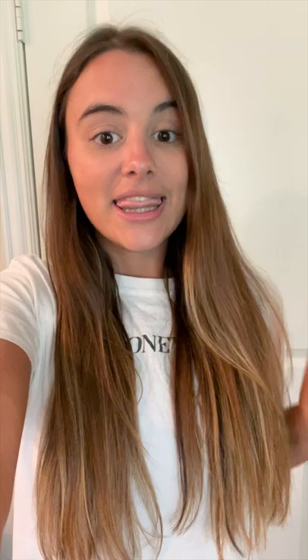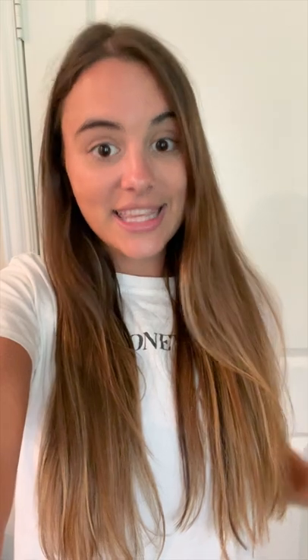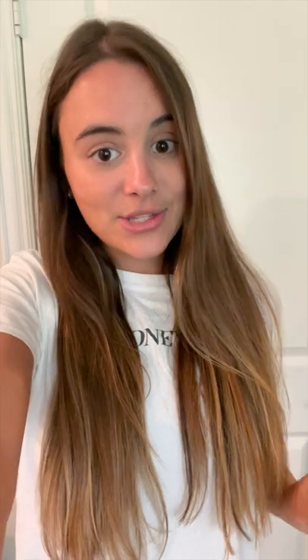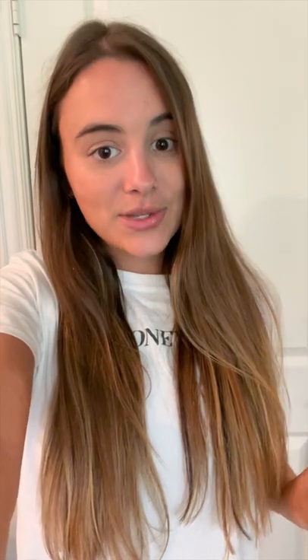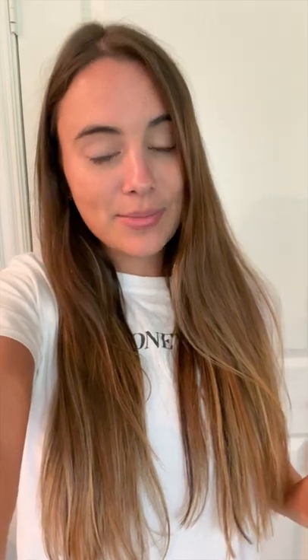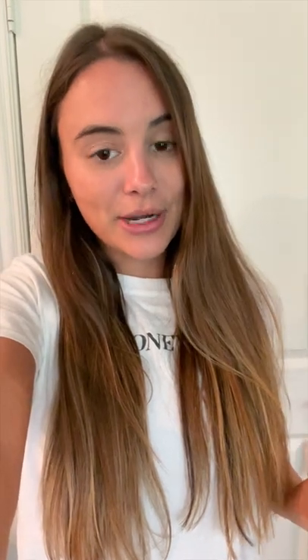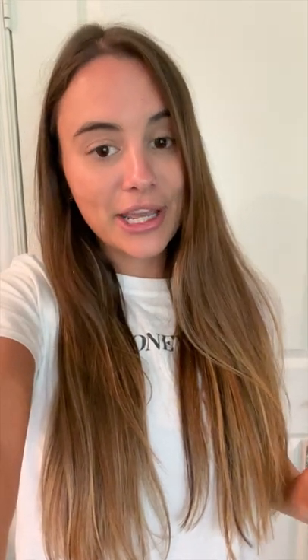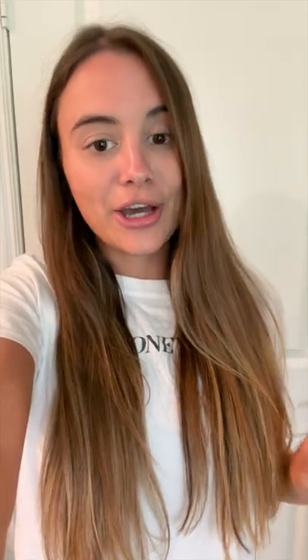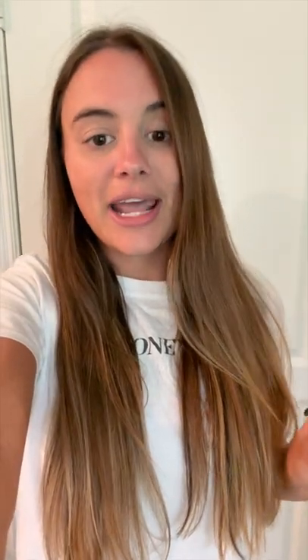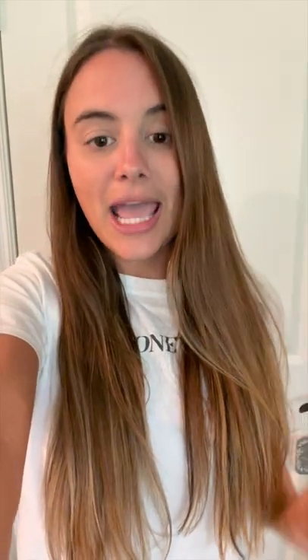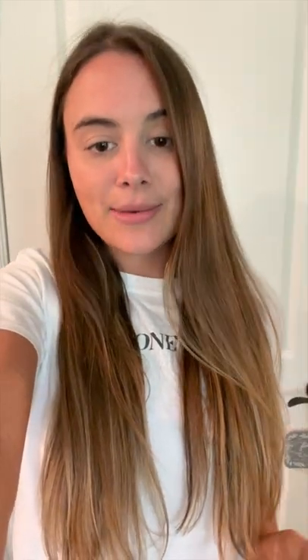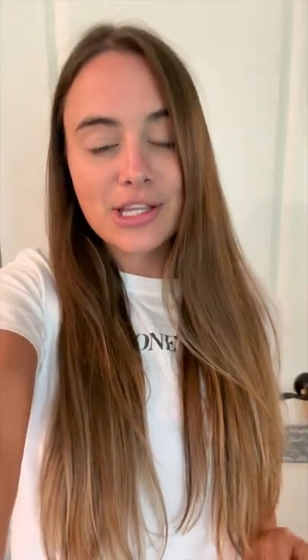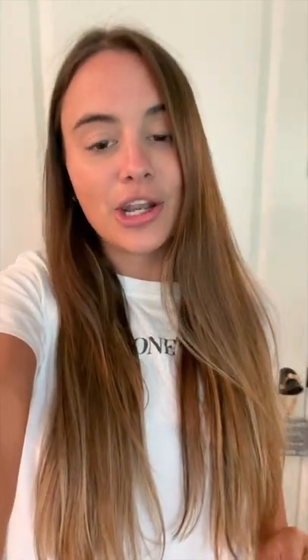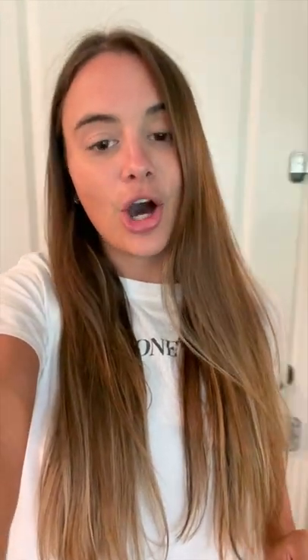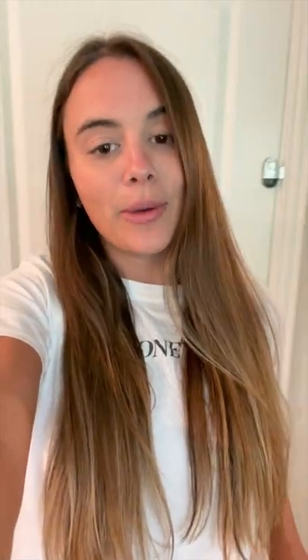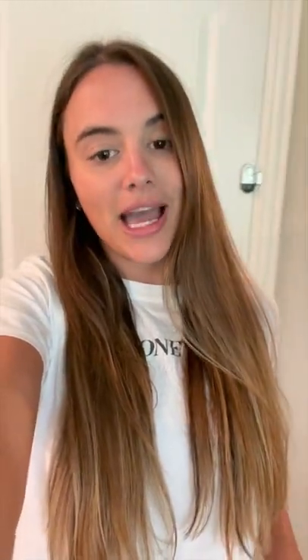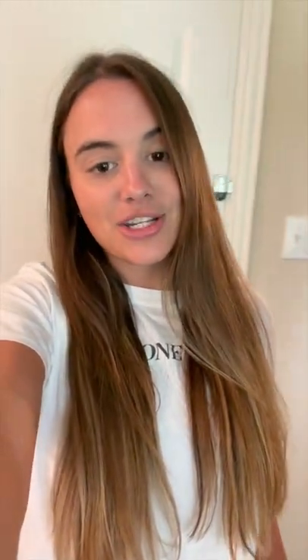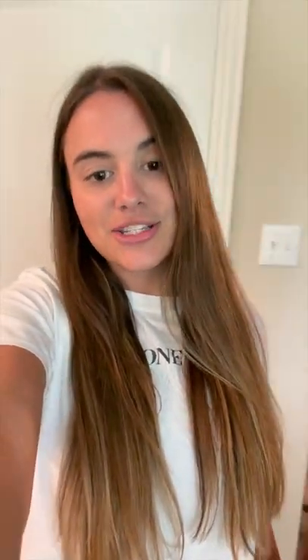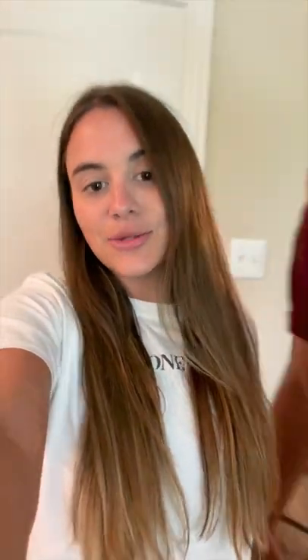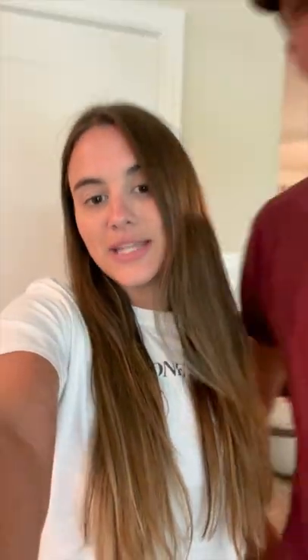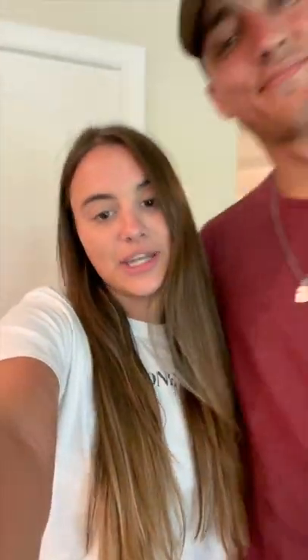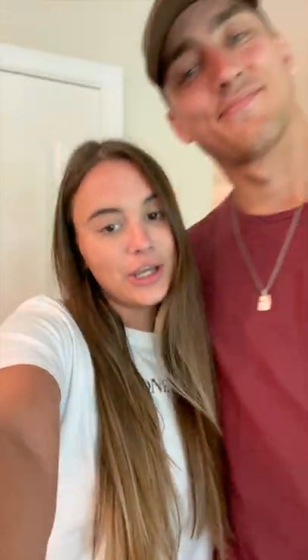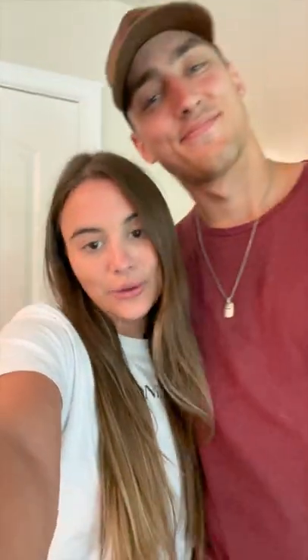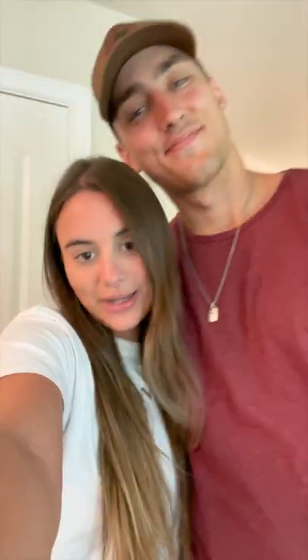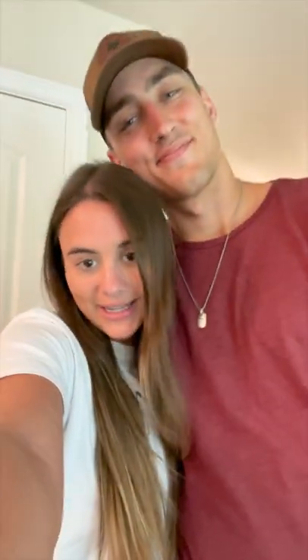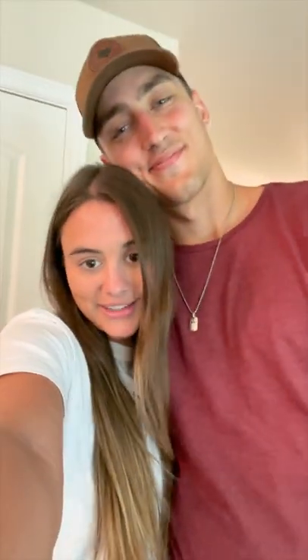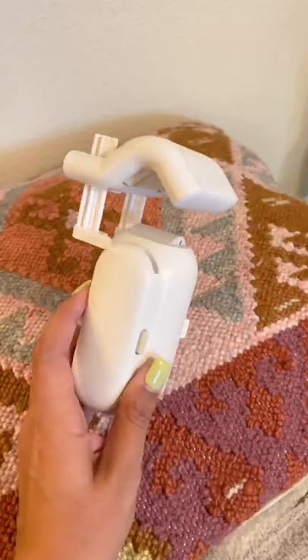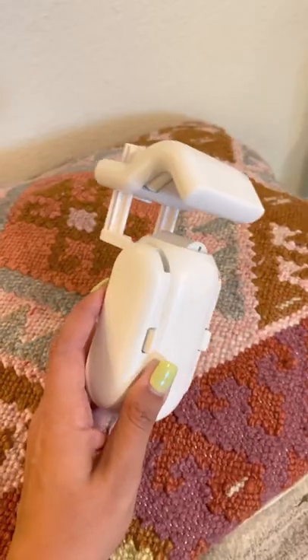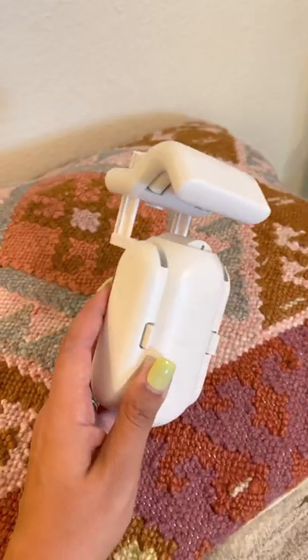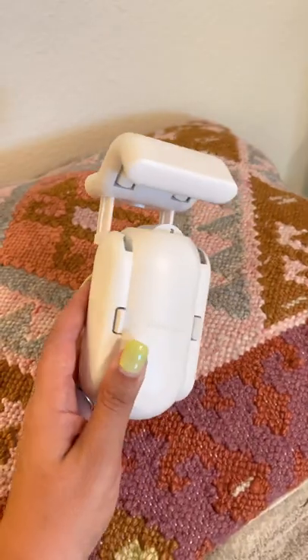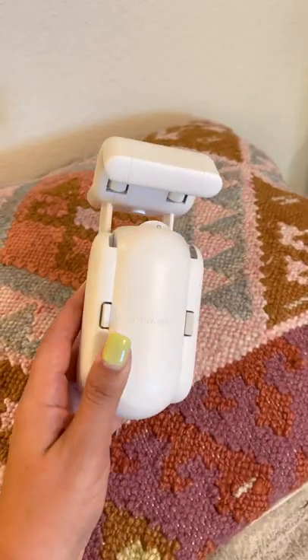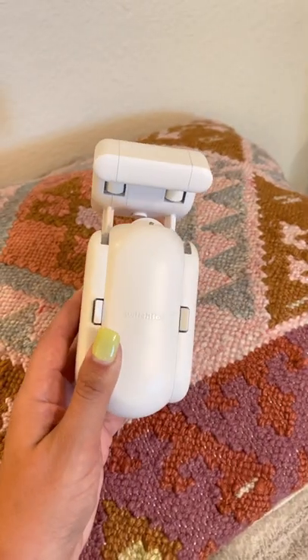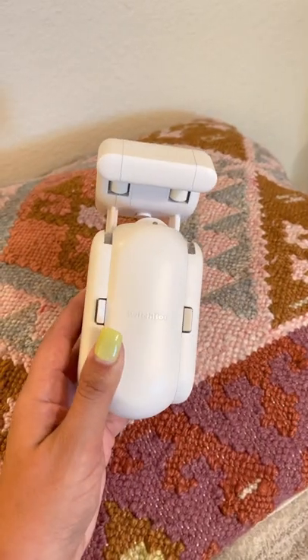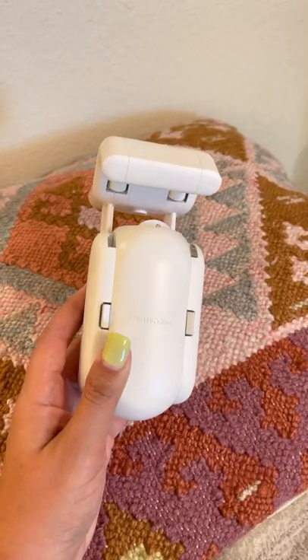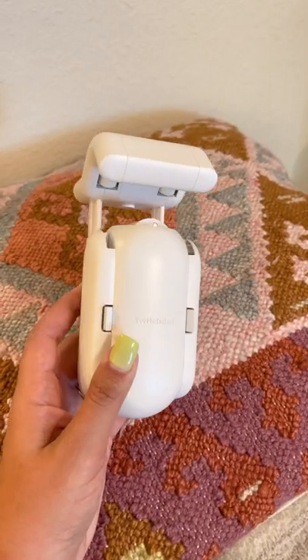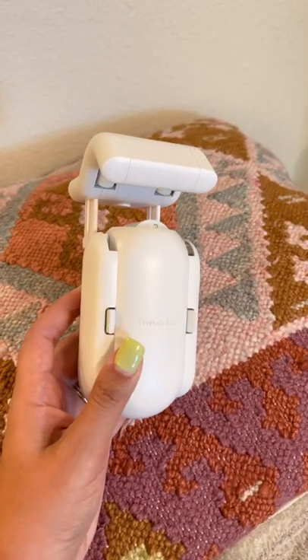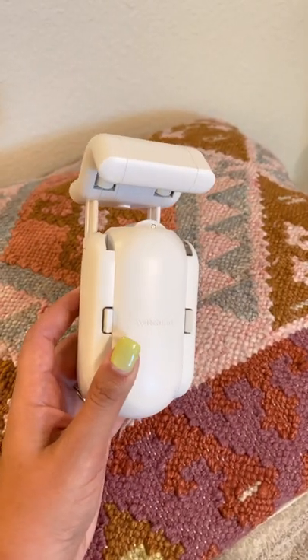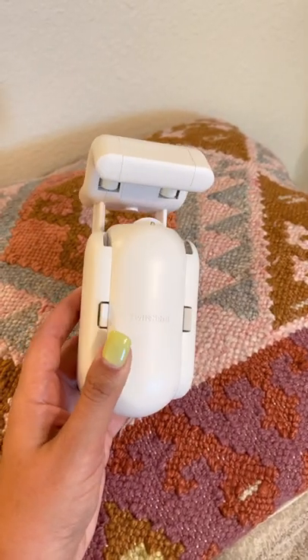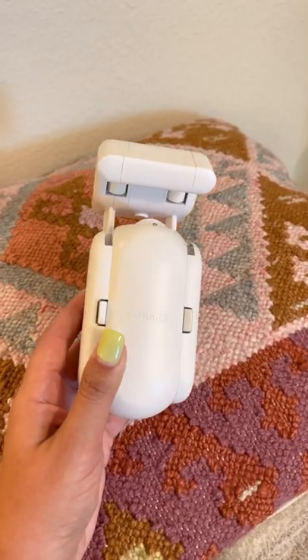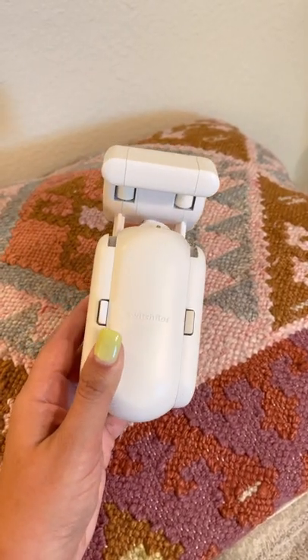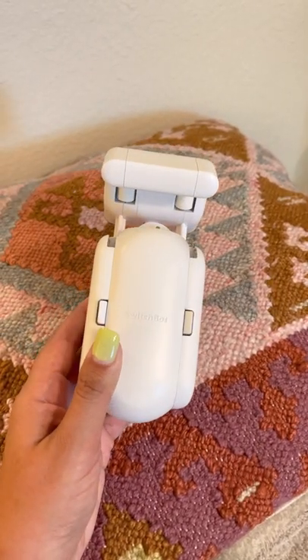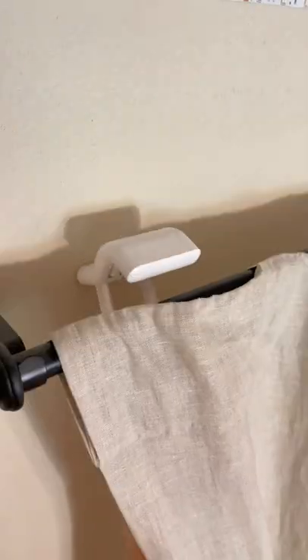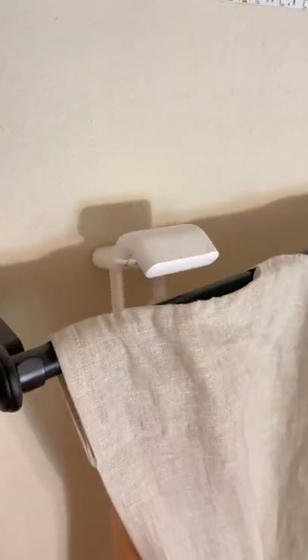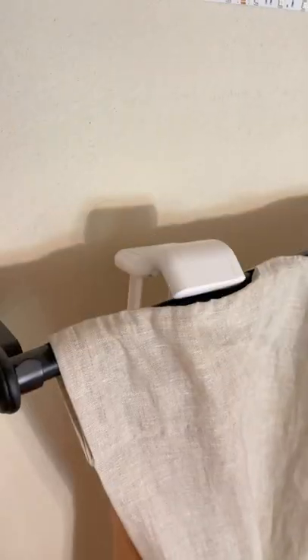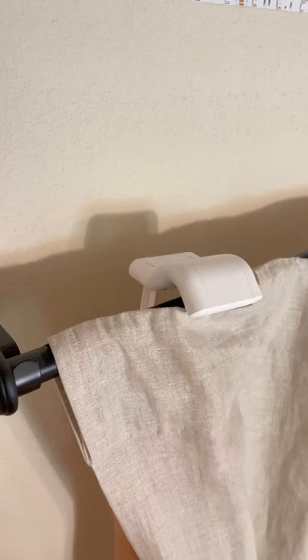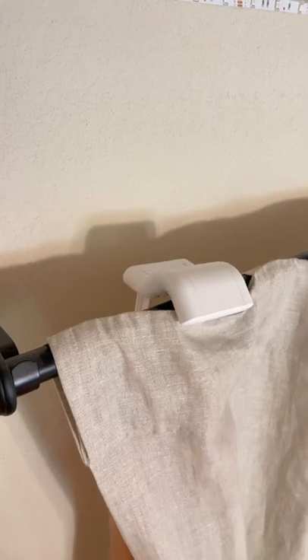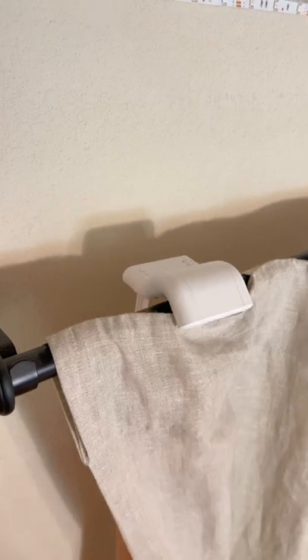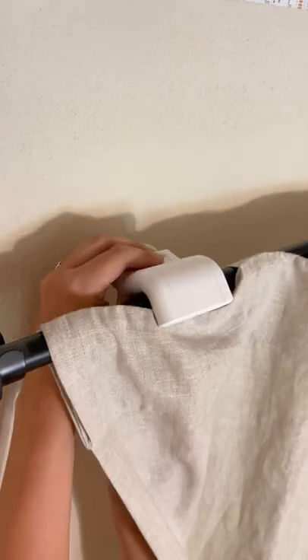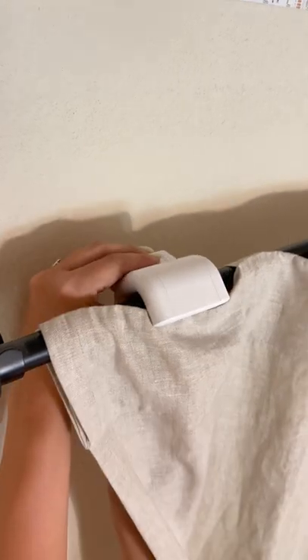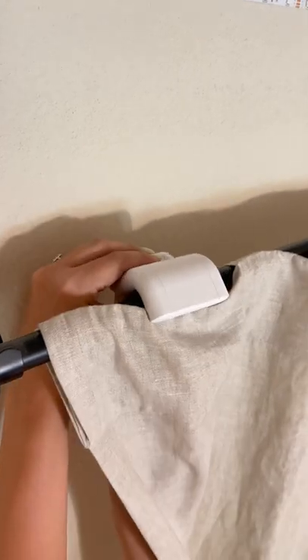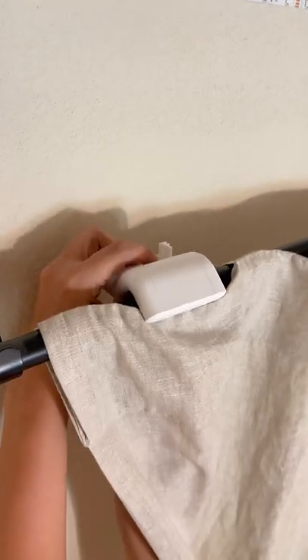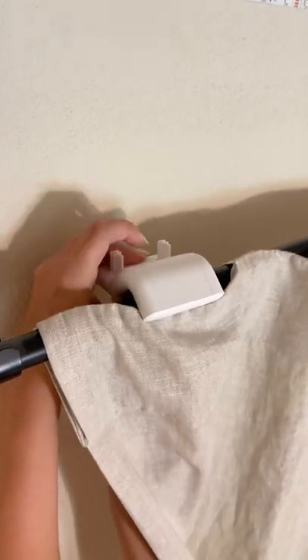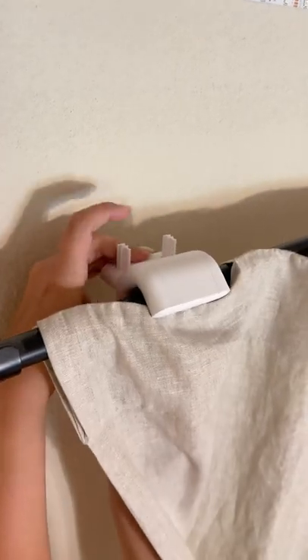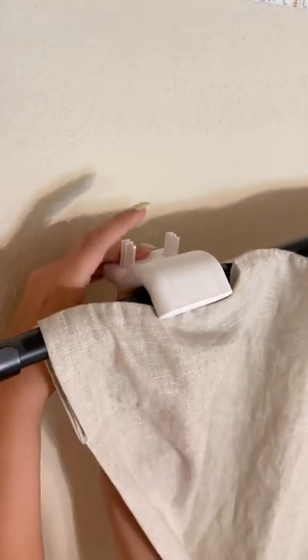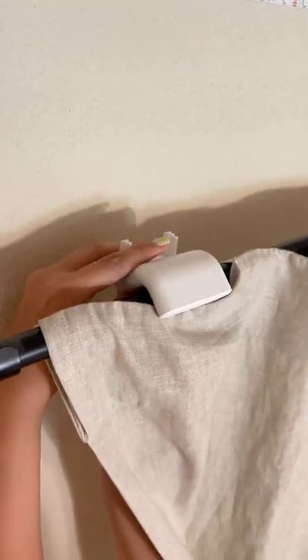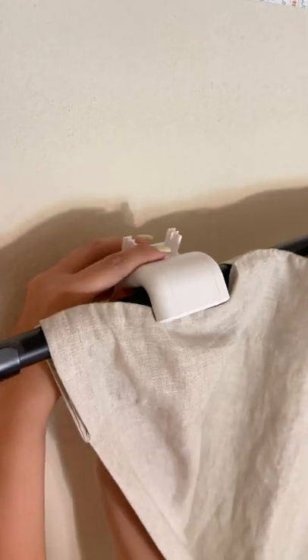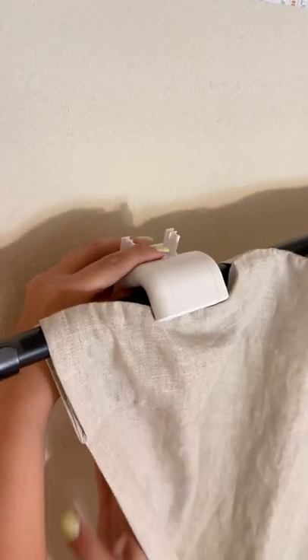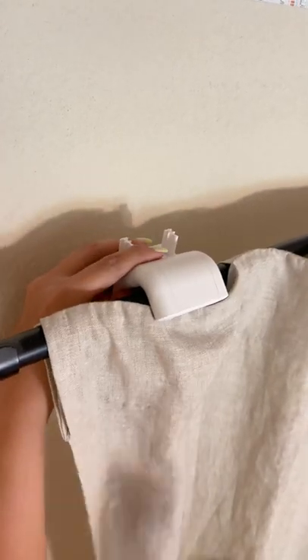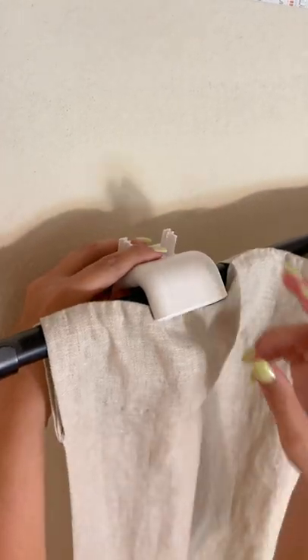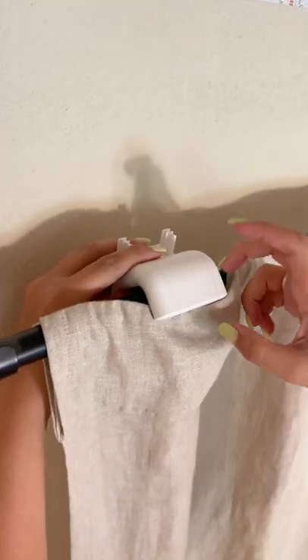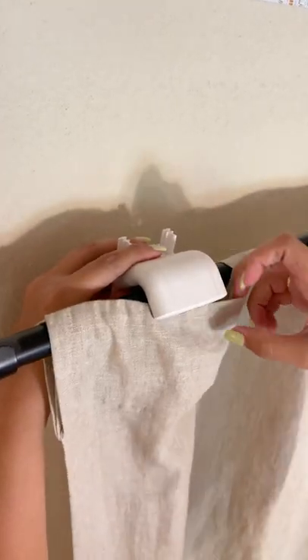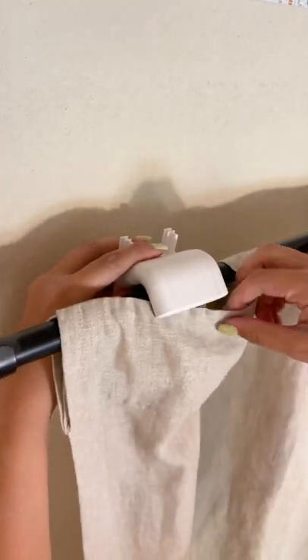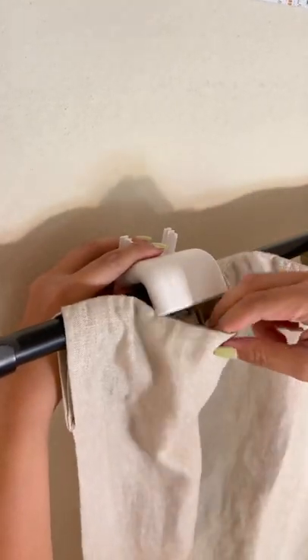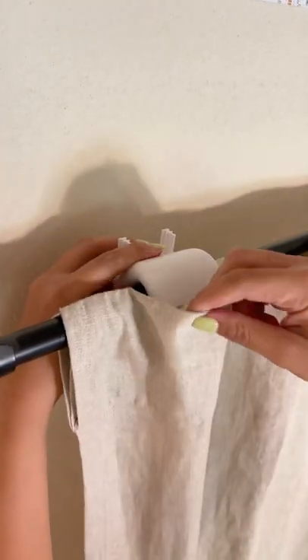Amazon home gadgets you didn't know you needed. We have extremely tall curtains in the living room that are super hard to reach when you're as short as I am.